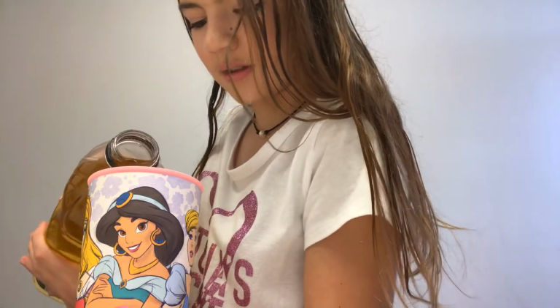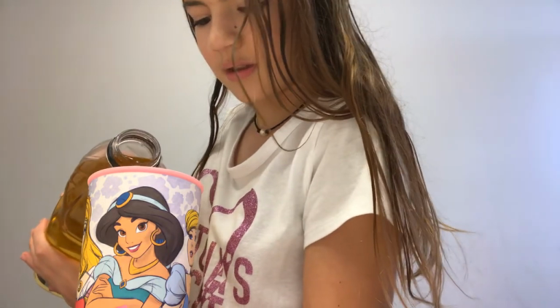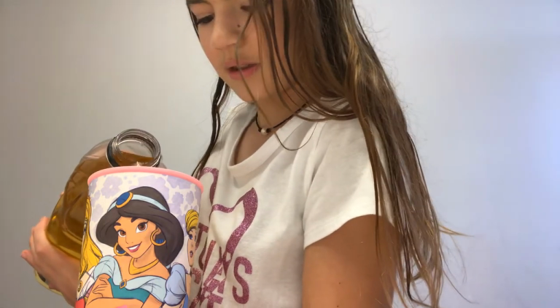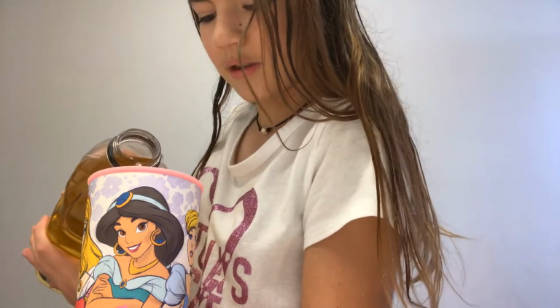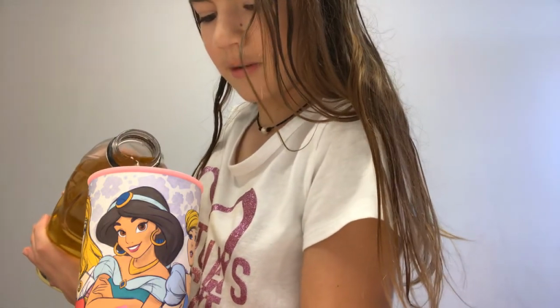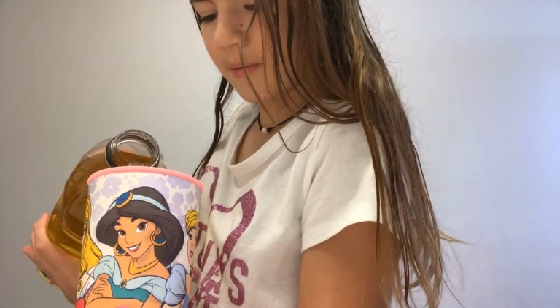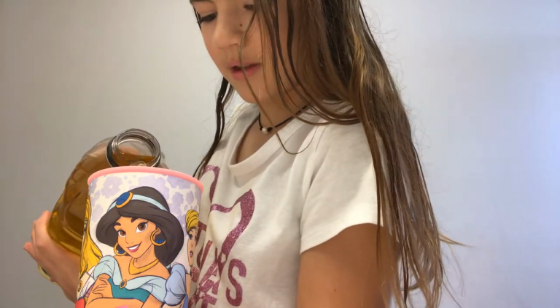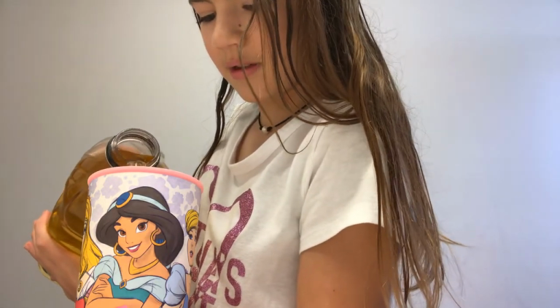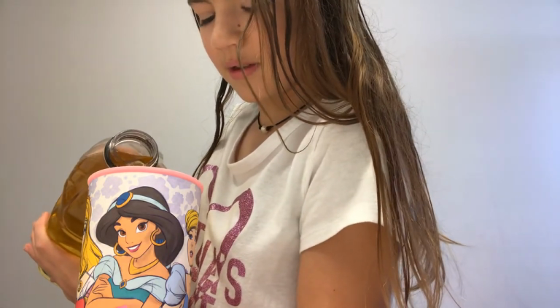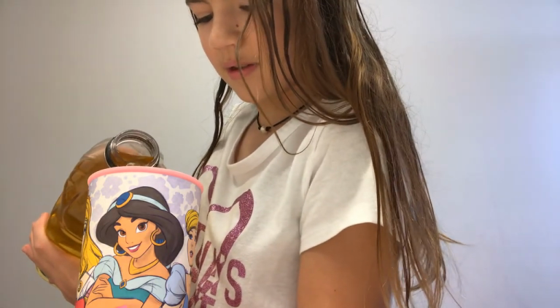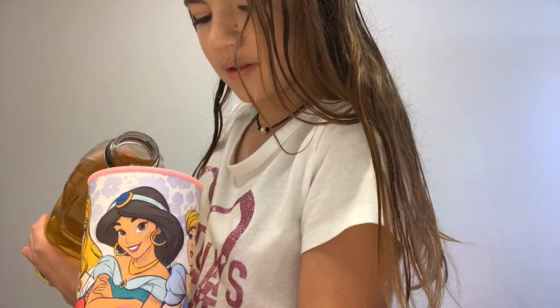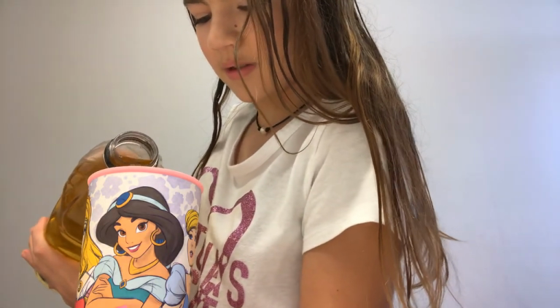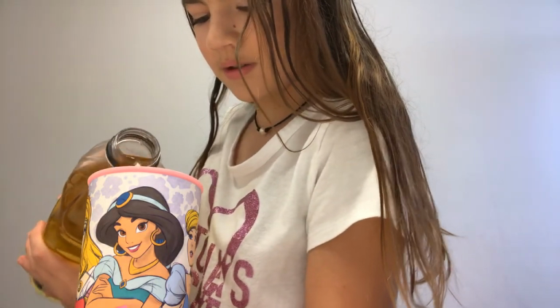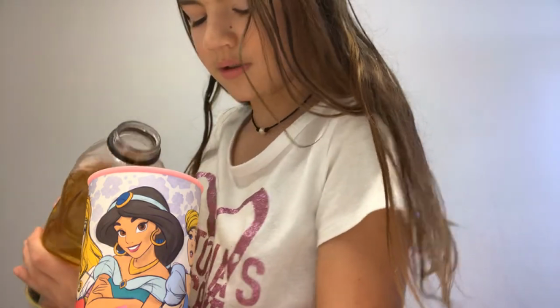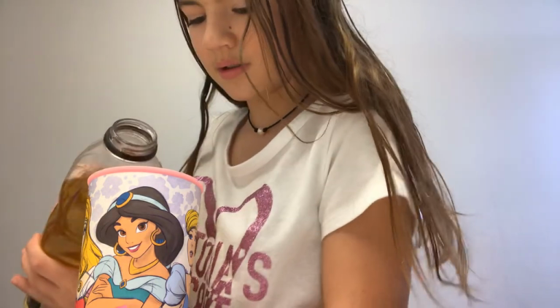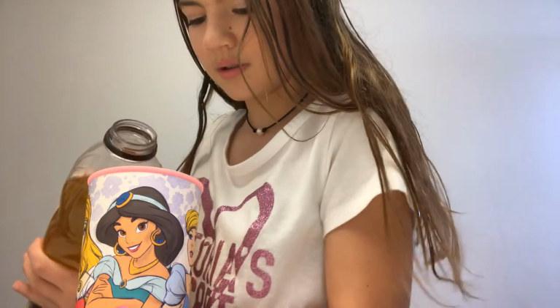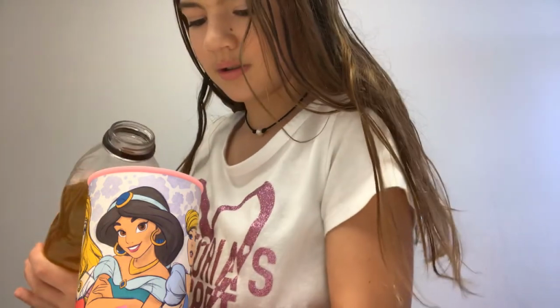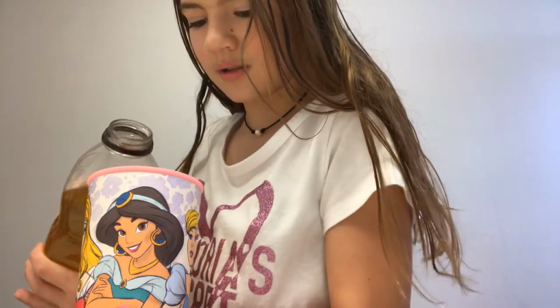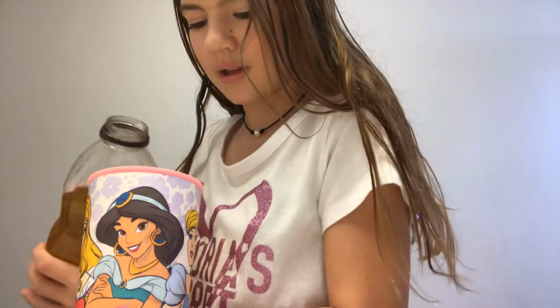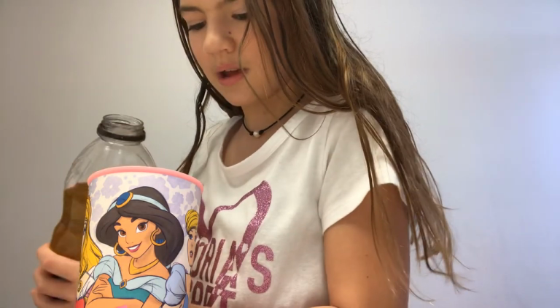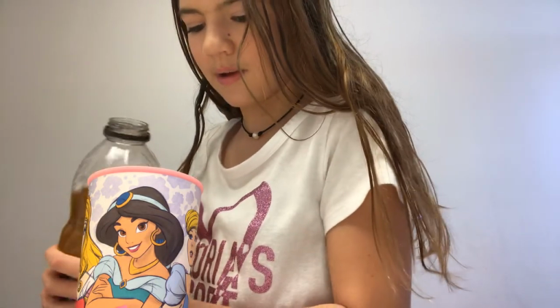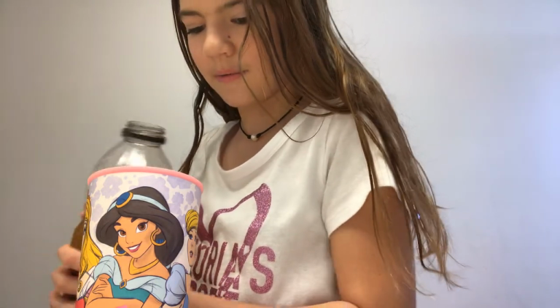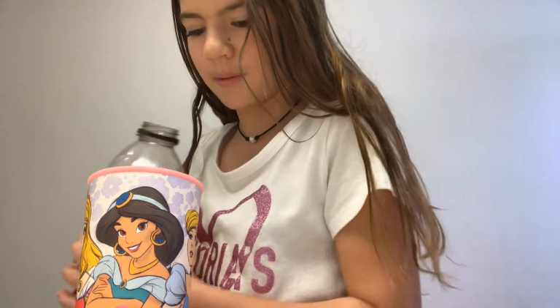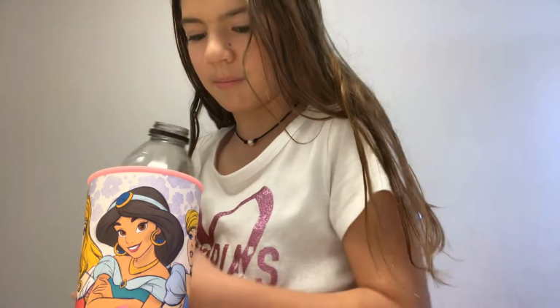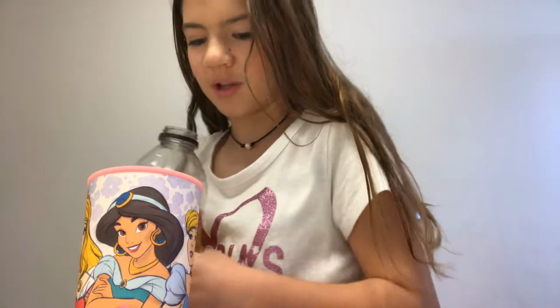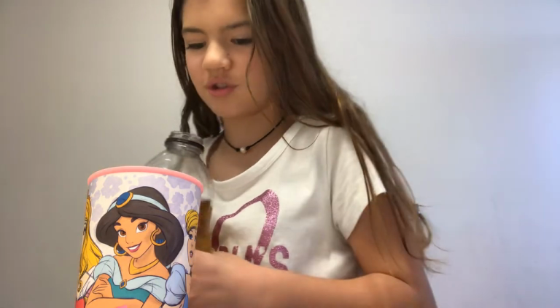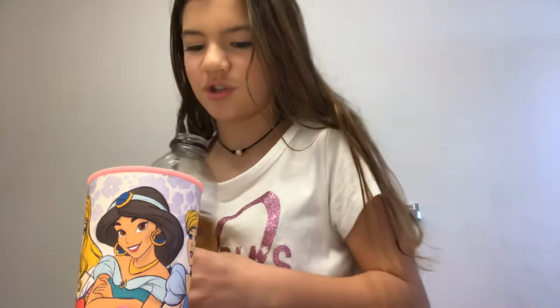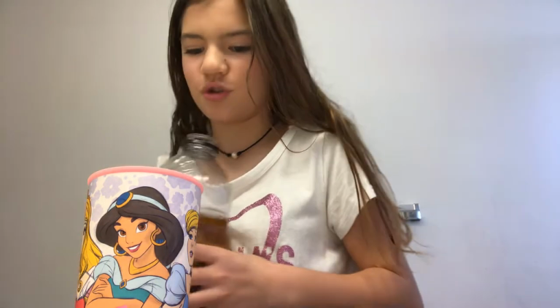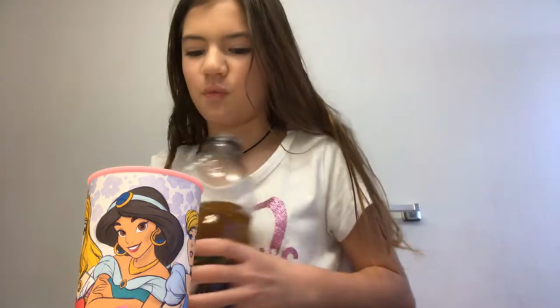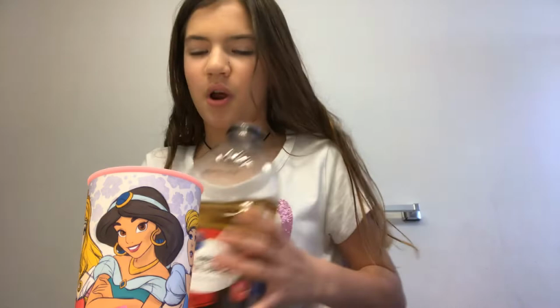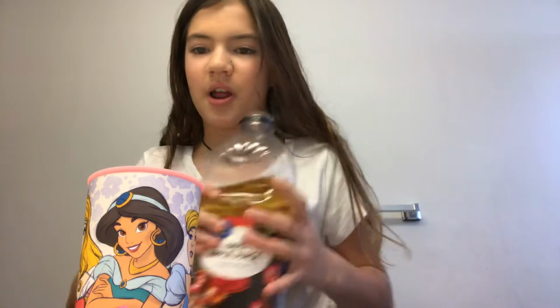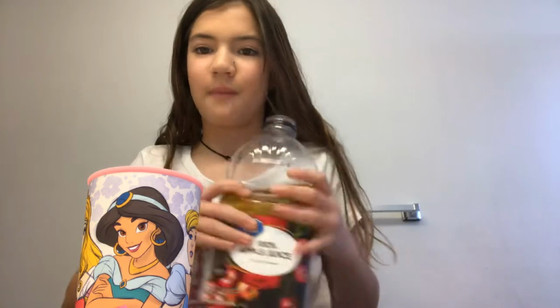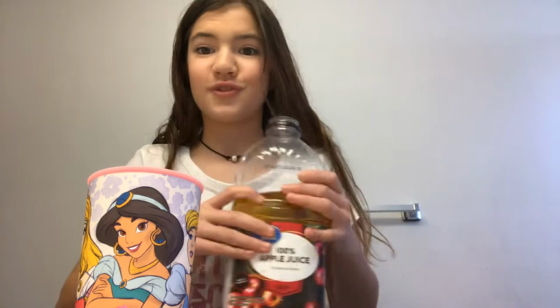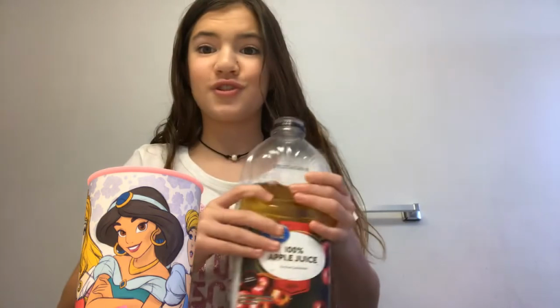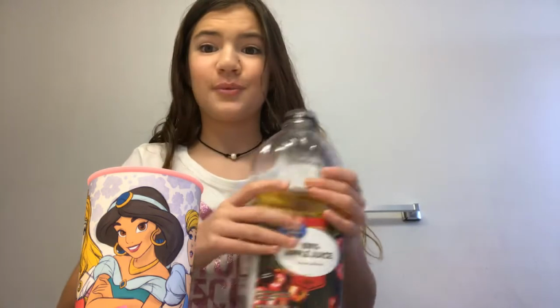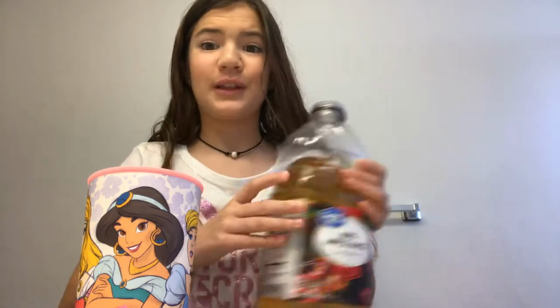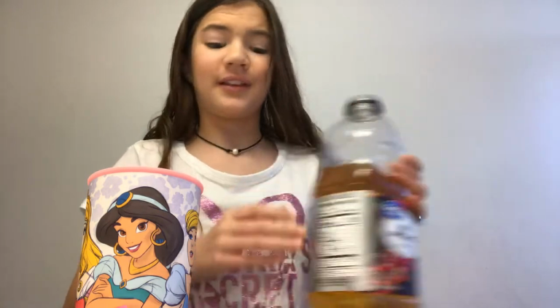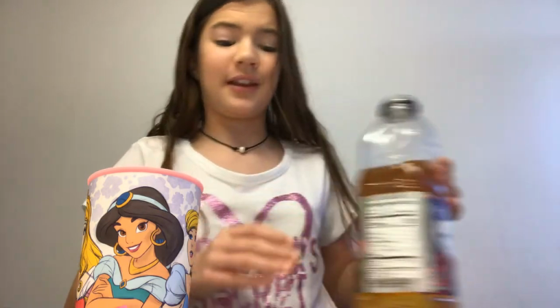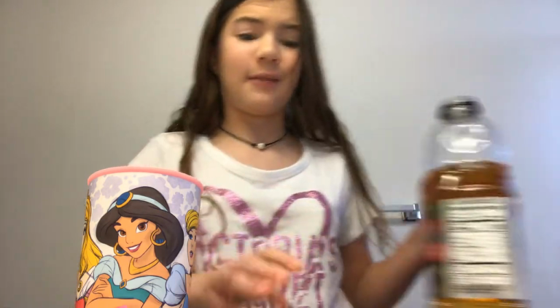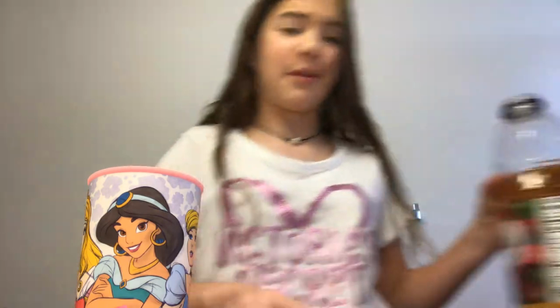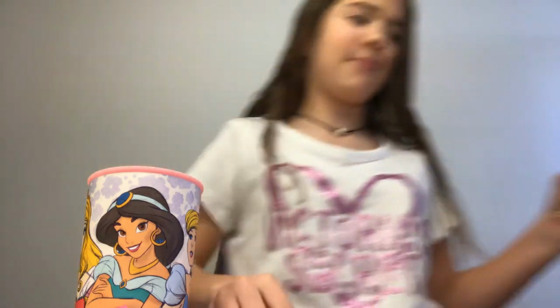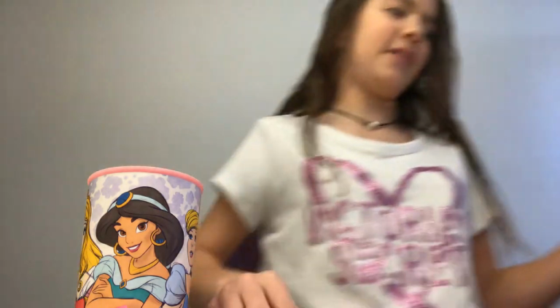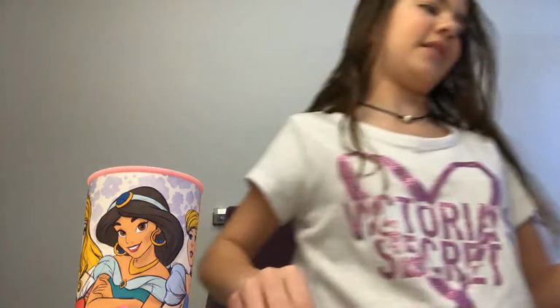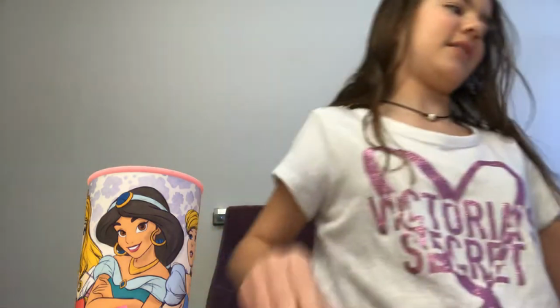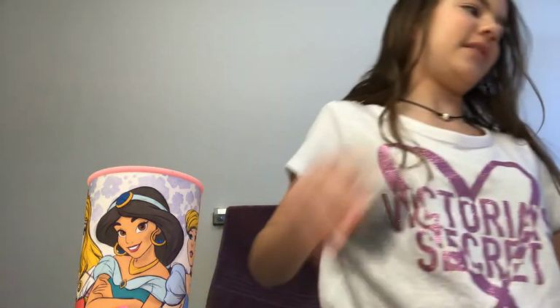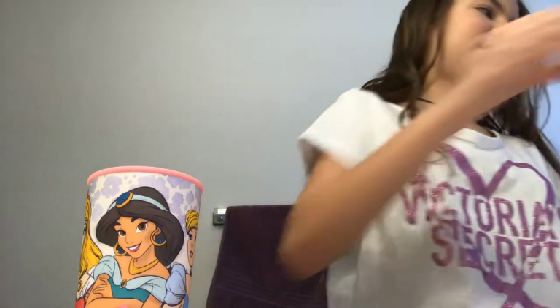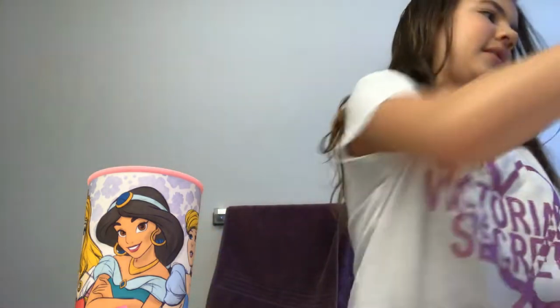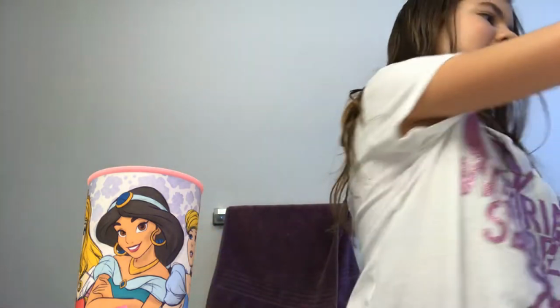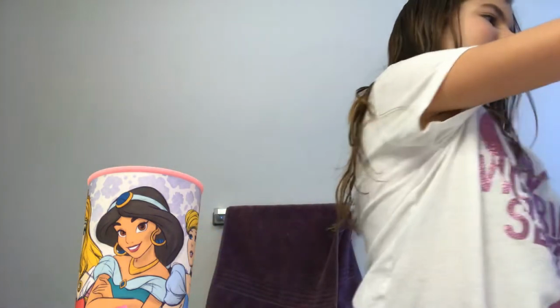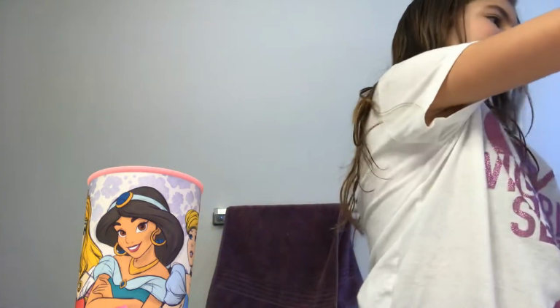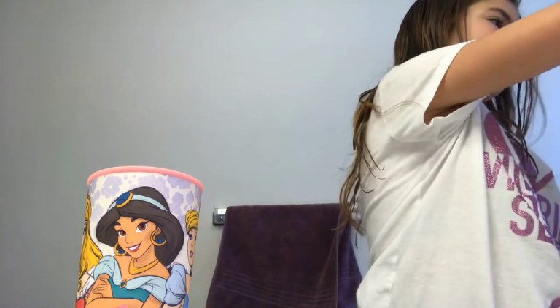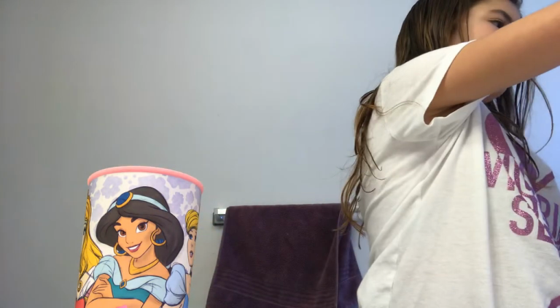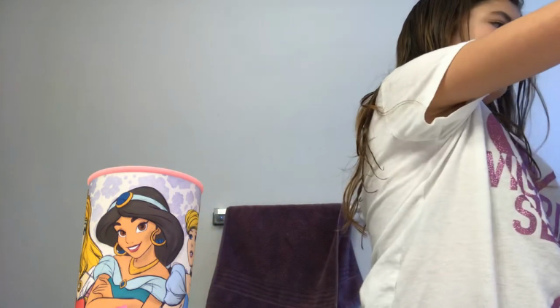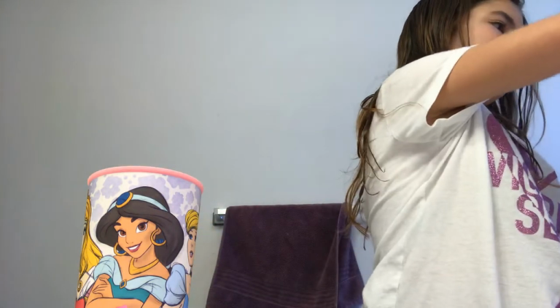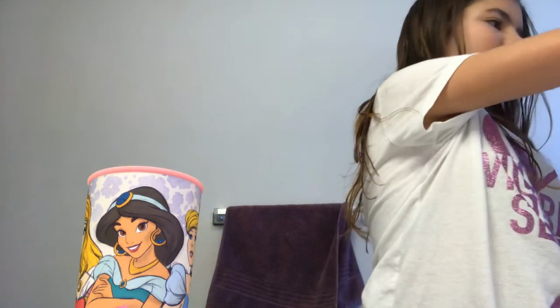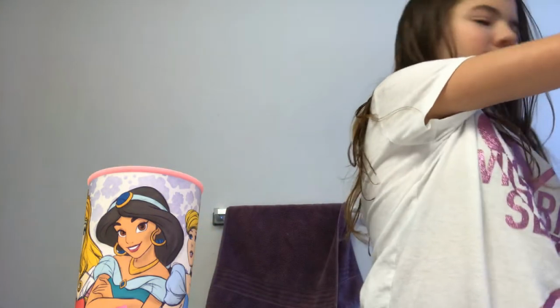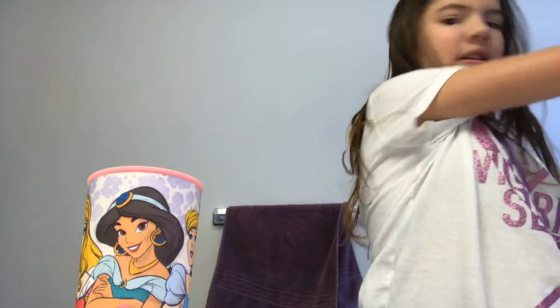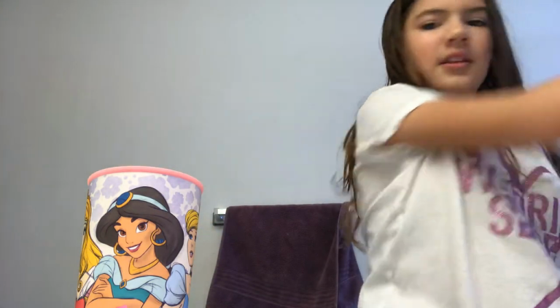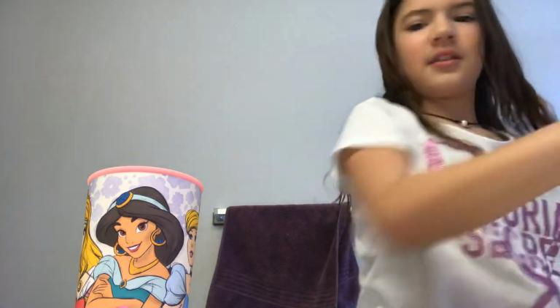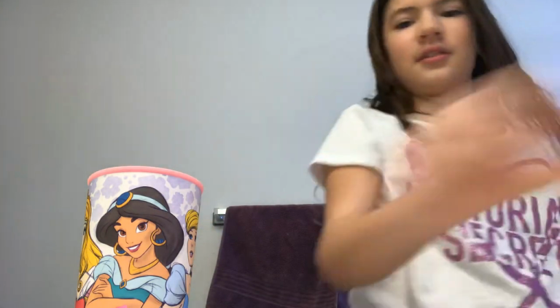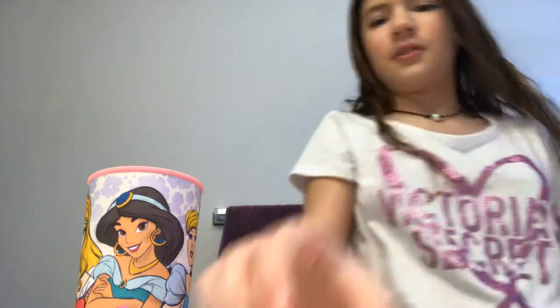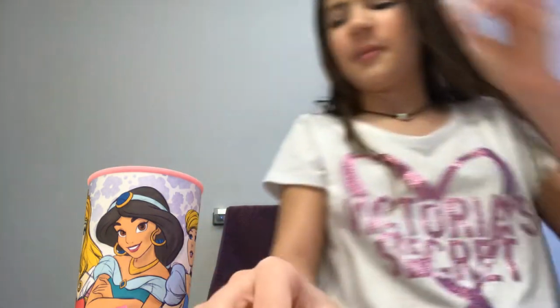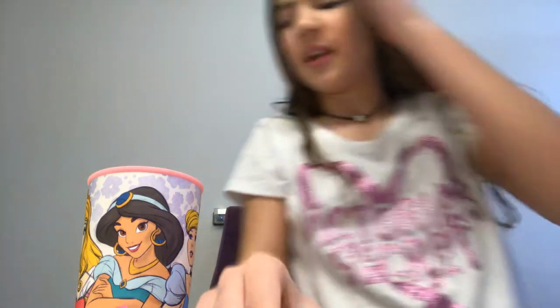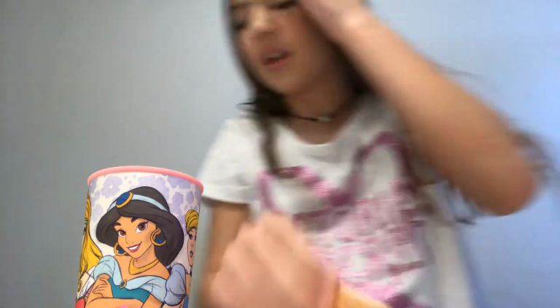Okay so here's your cup, and you're gonna take your juice, whatever you want, and fill it however much you want. I'm just doing a tiny bit because I don't want it too big.